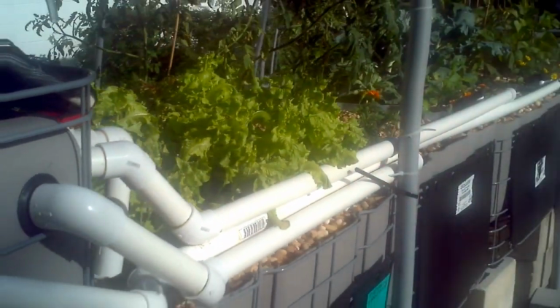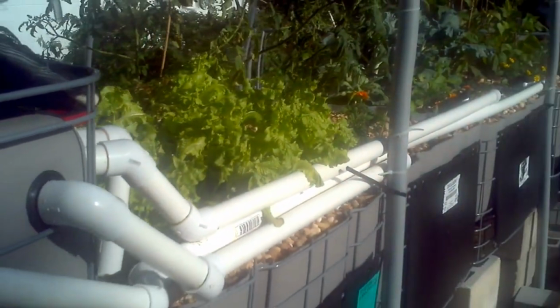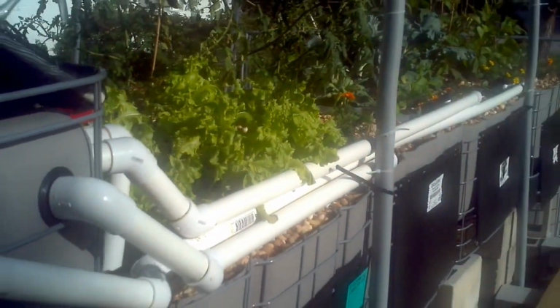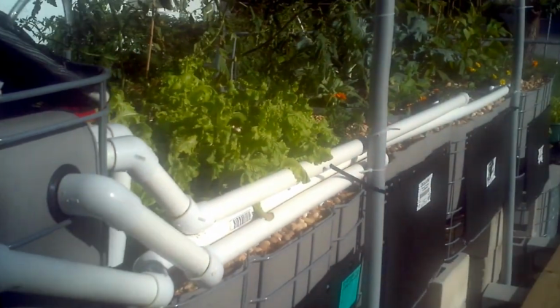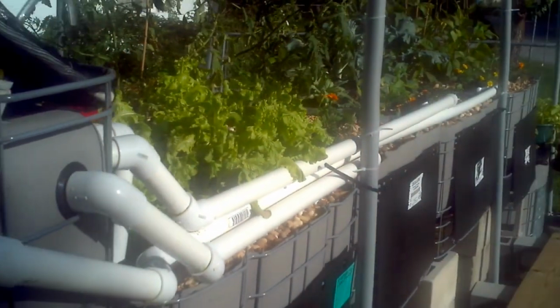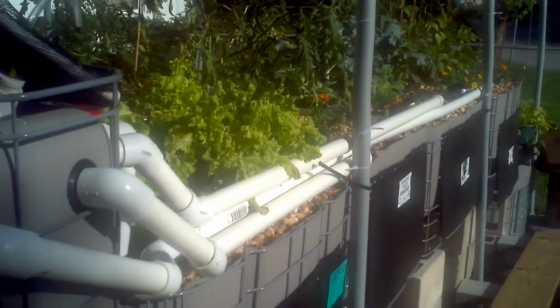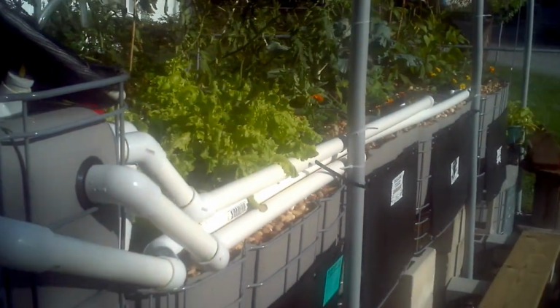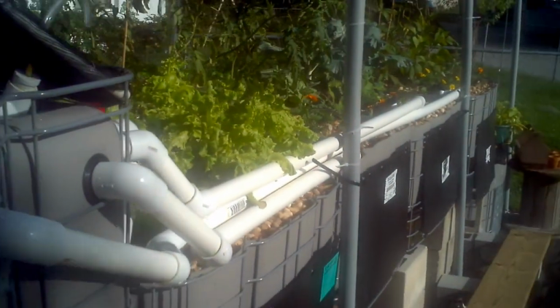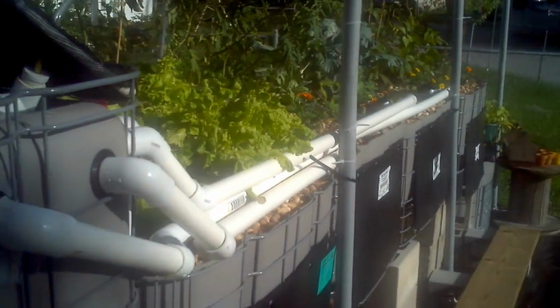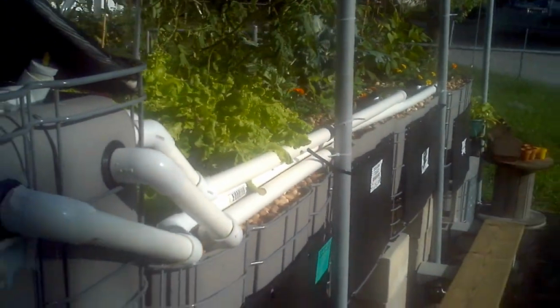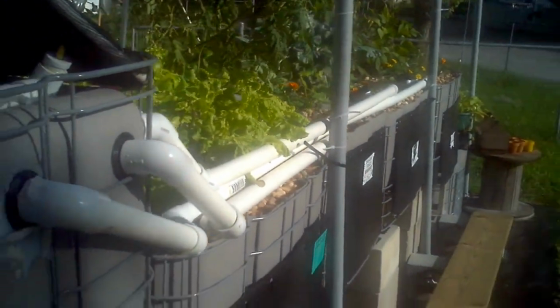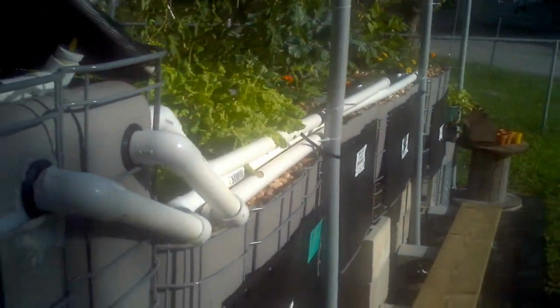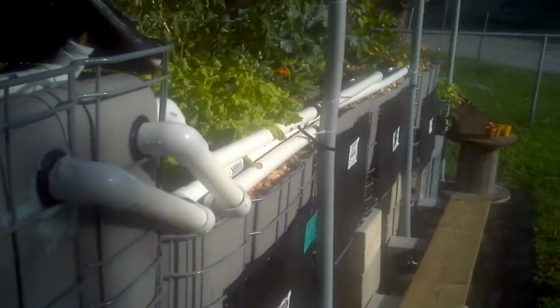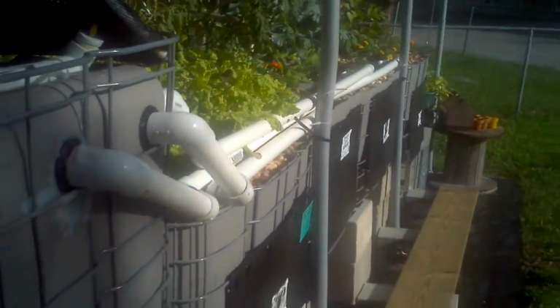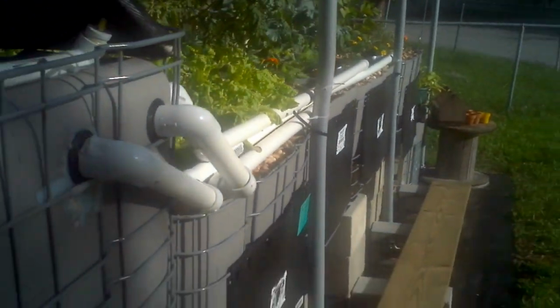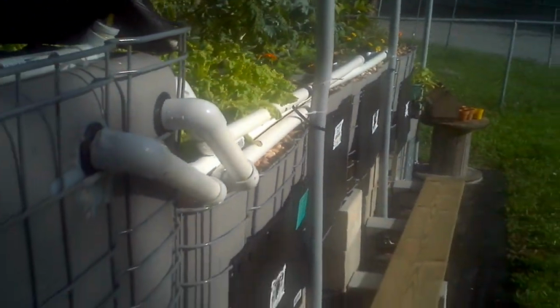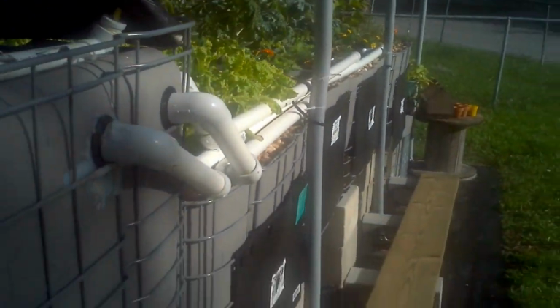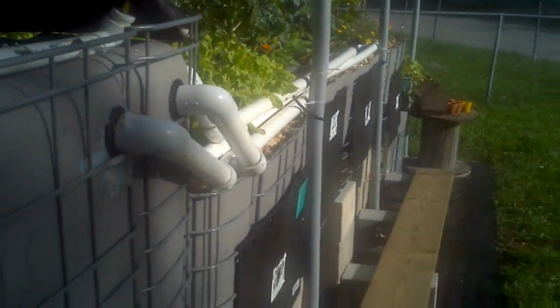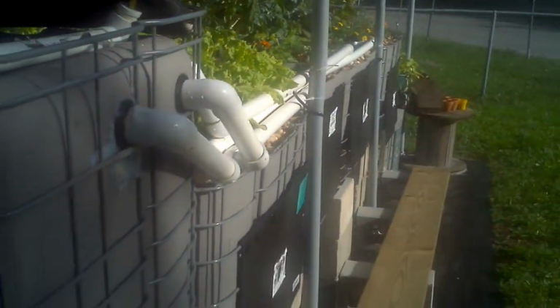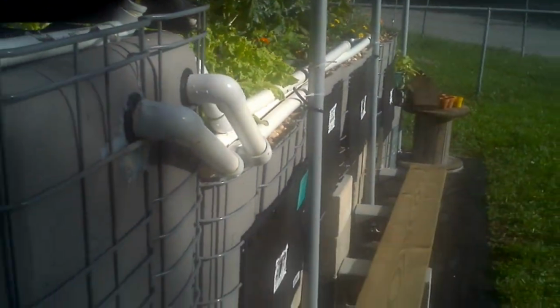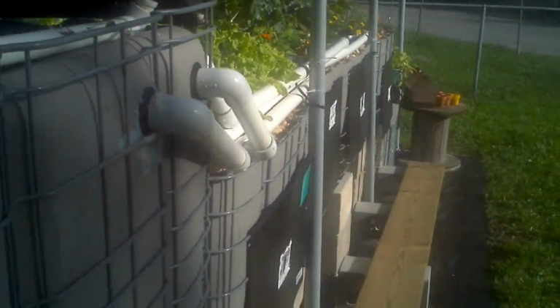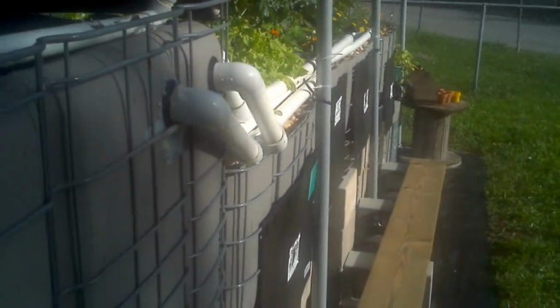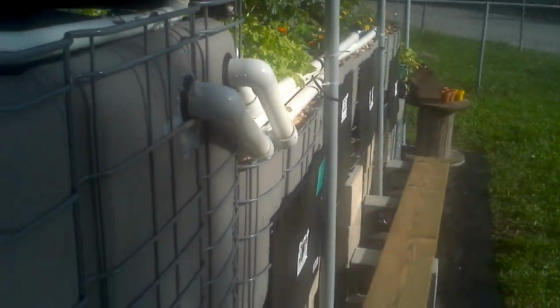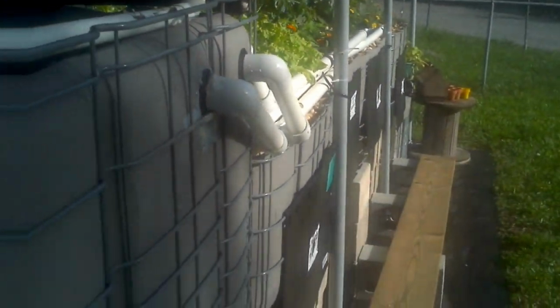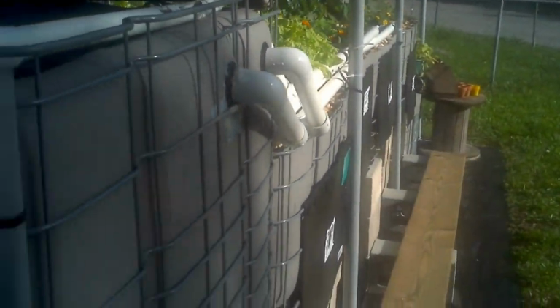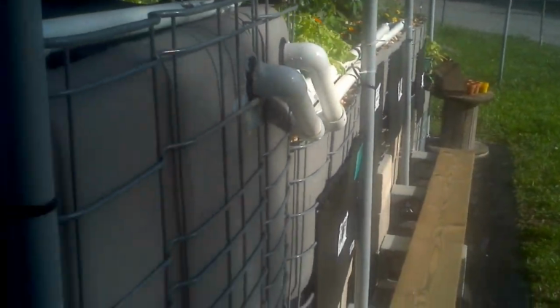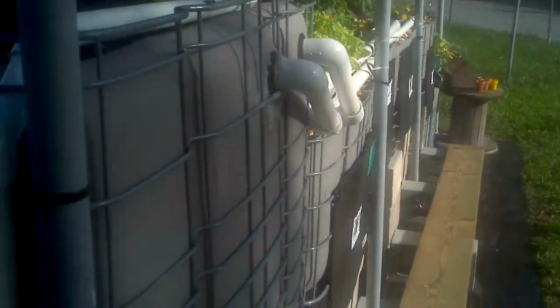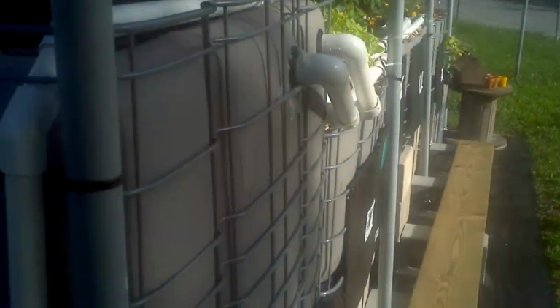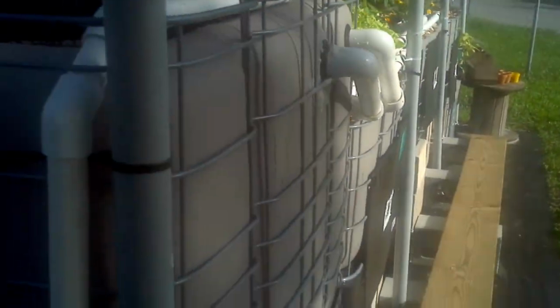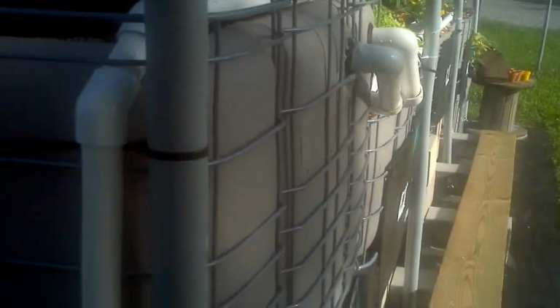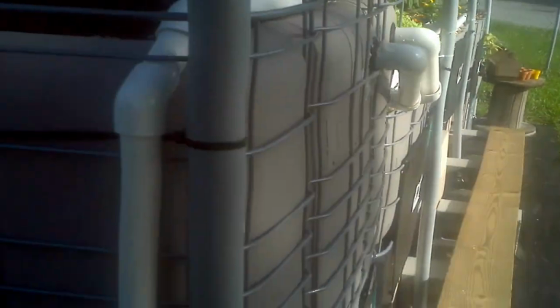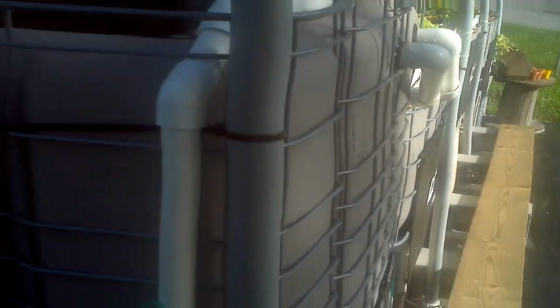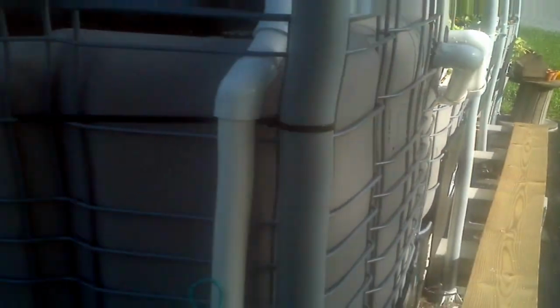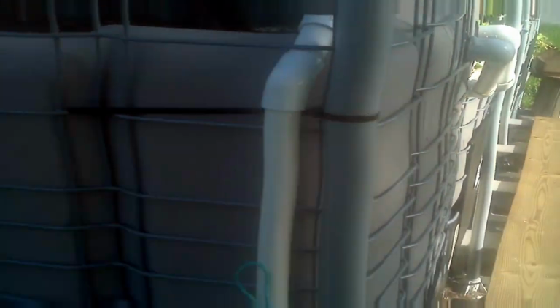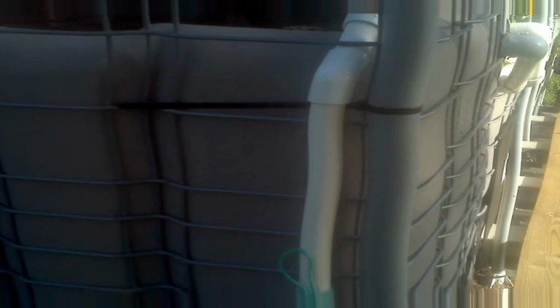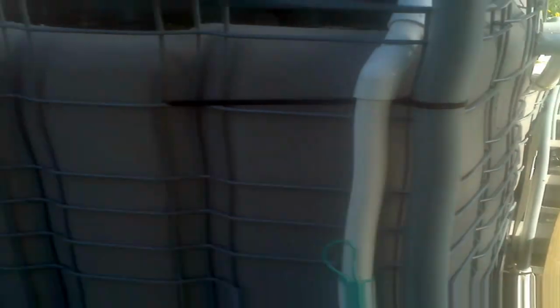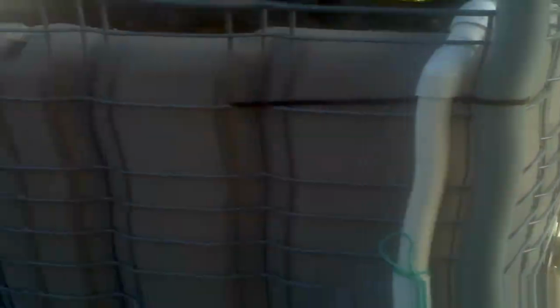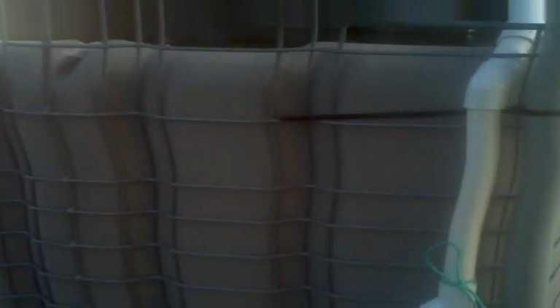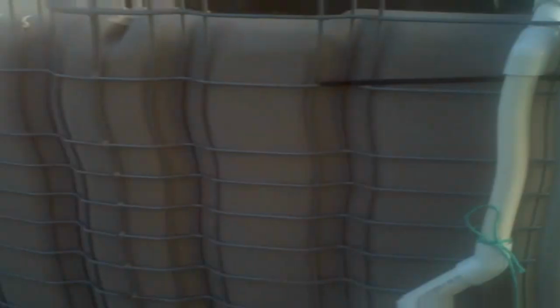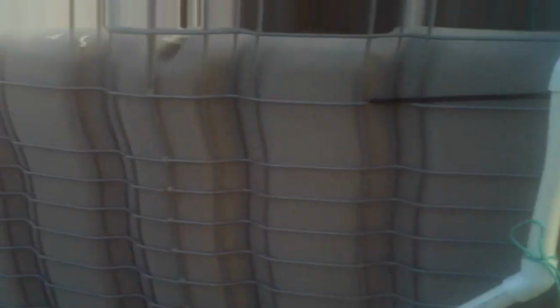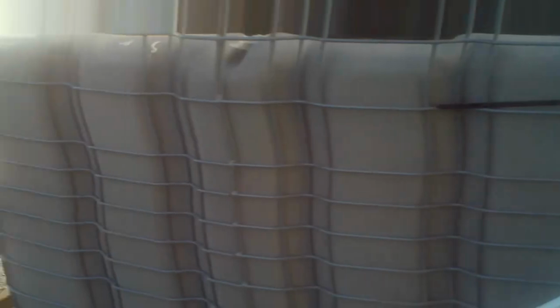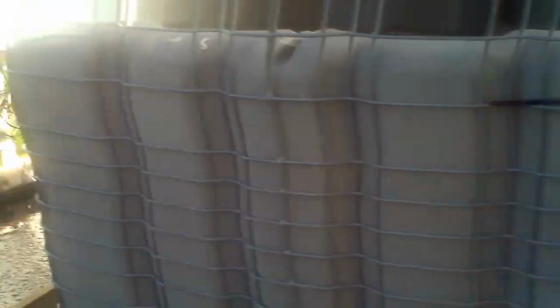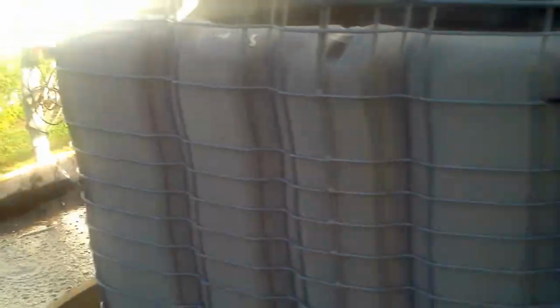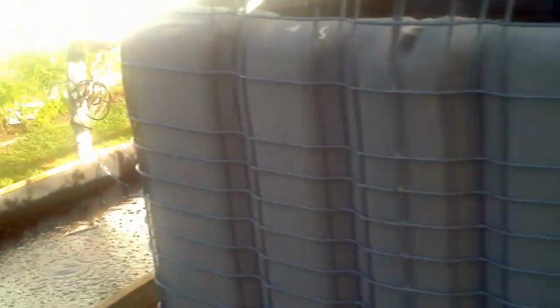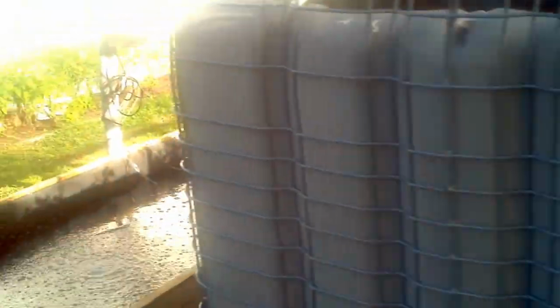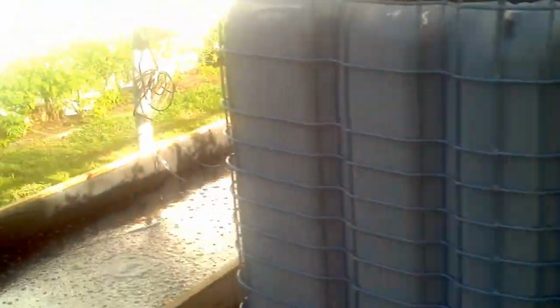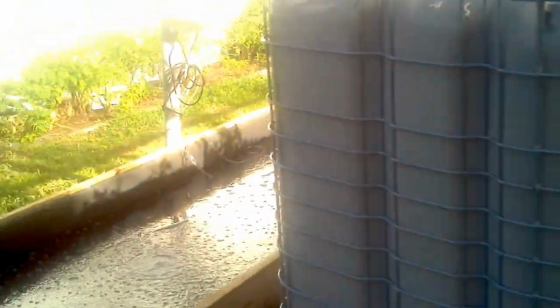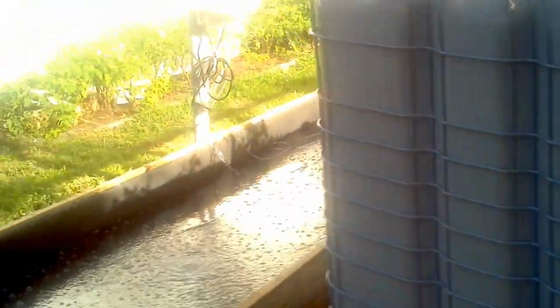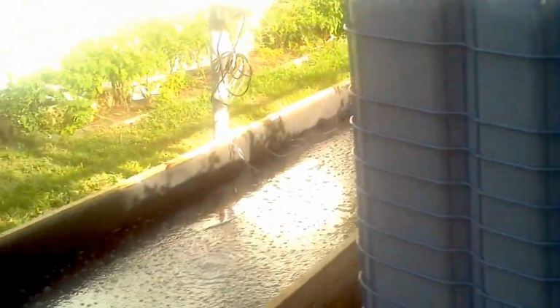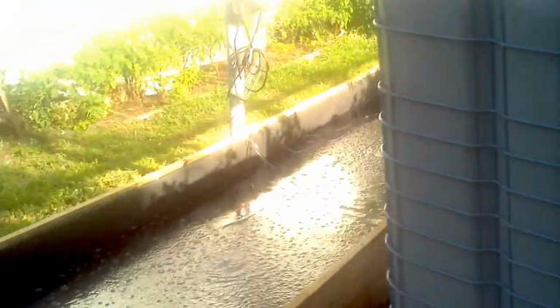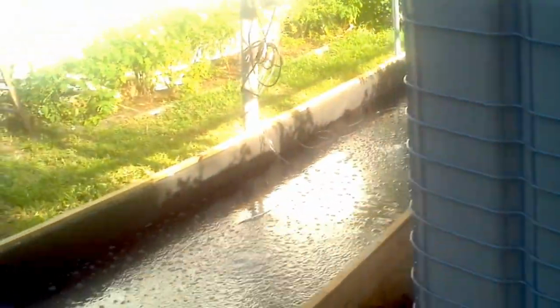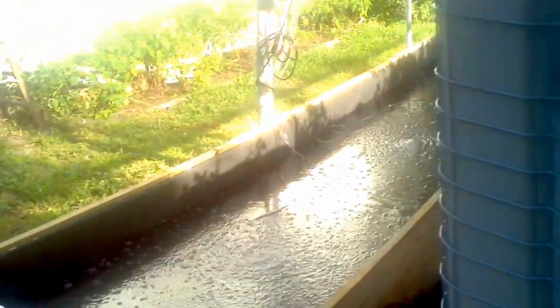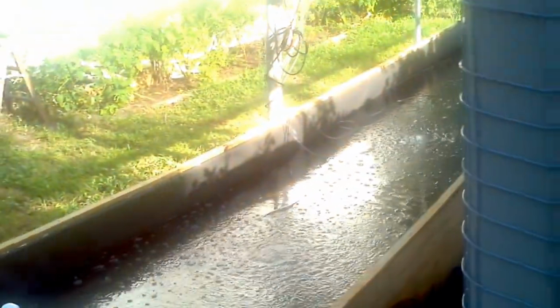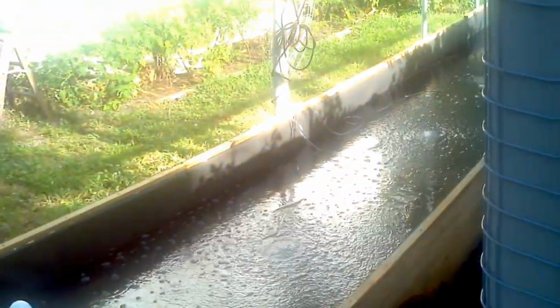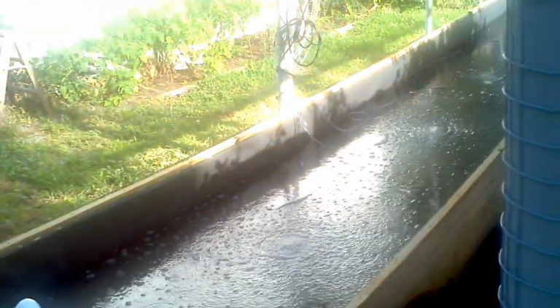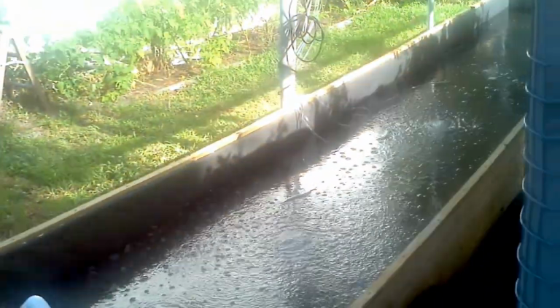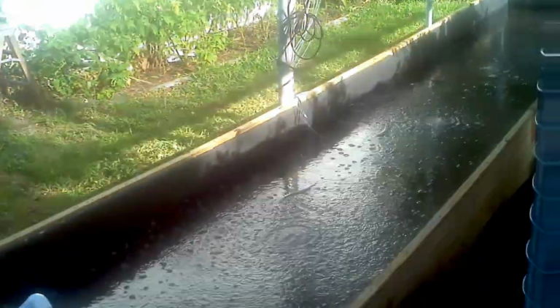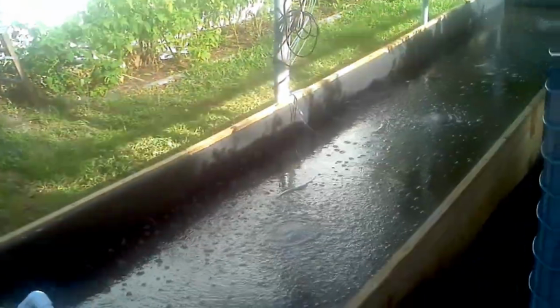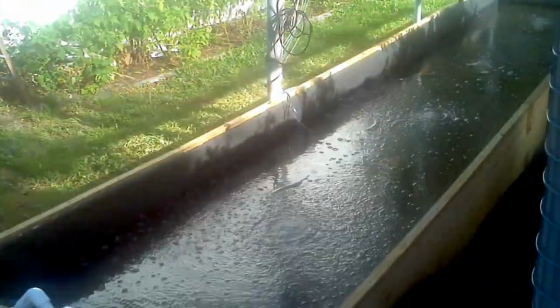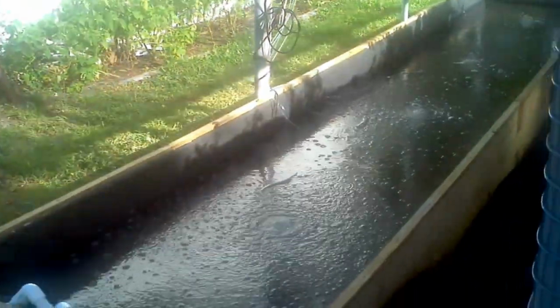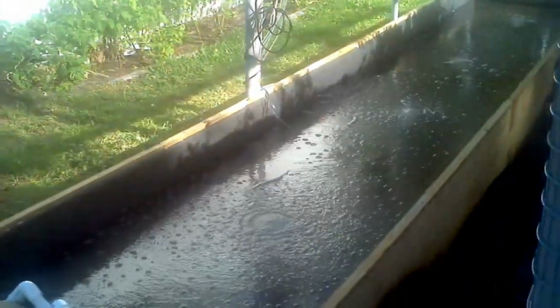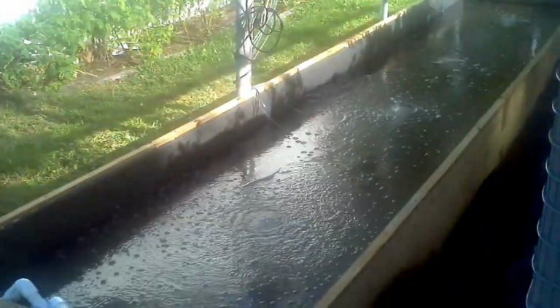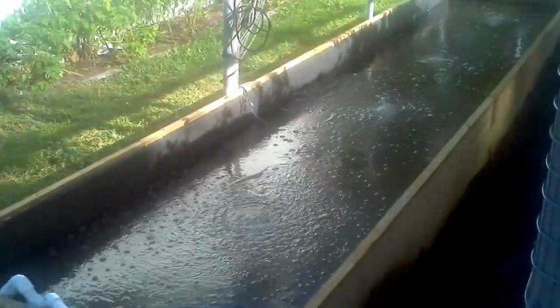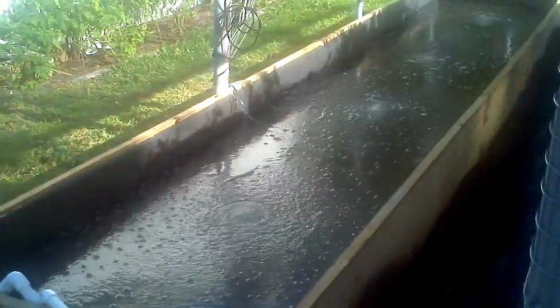All the vegetation is doing quite well. Got some tomatoes, lots of lettuce, among other things.